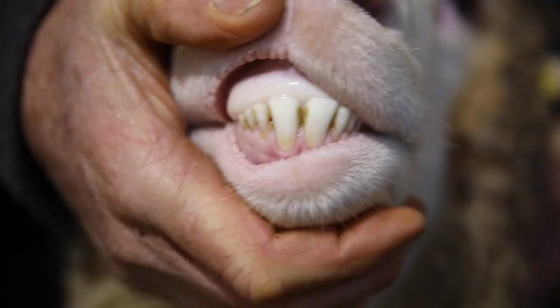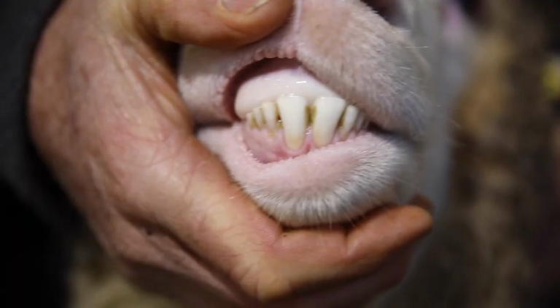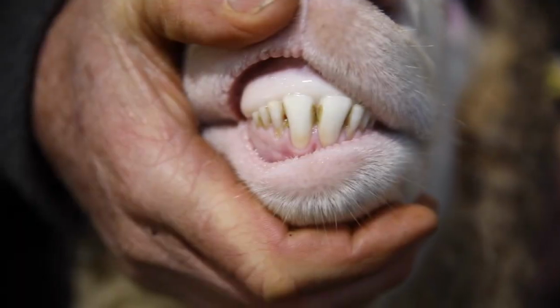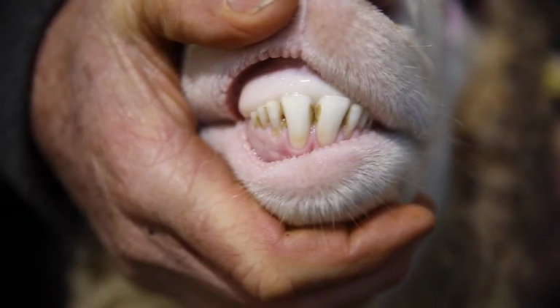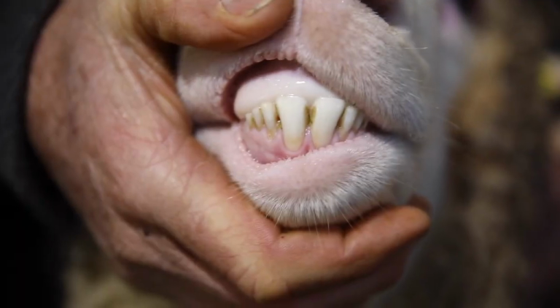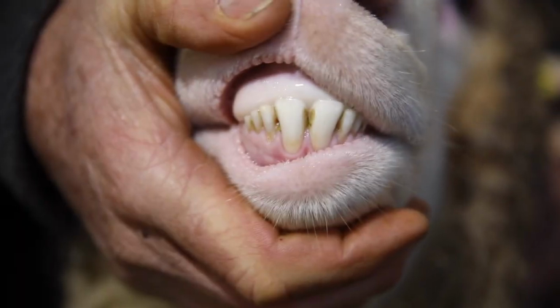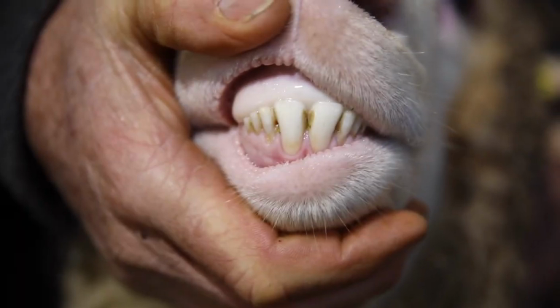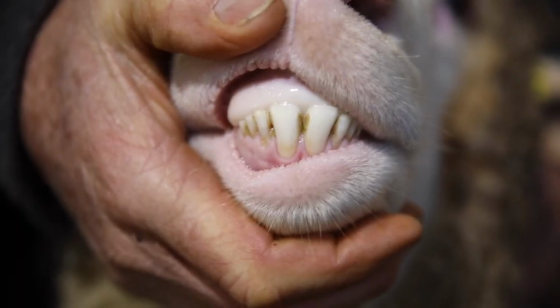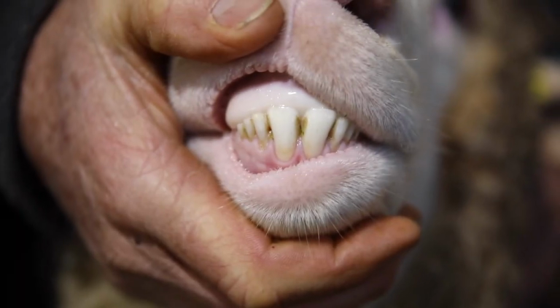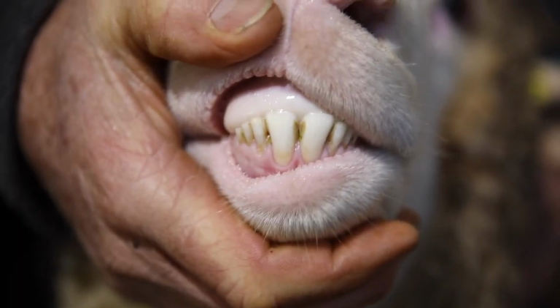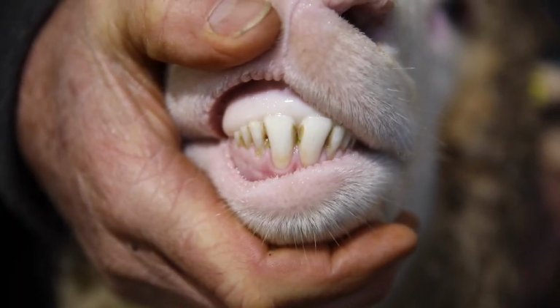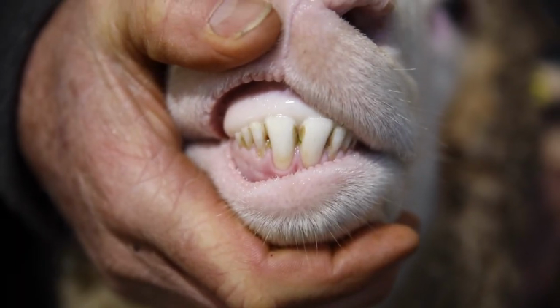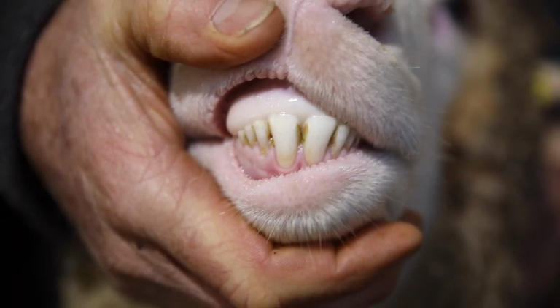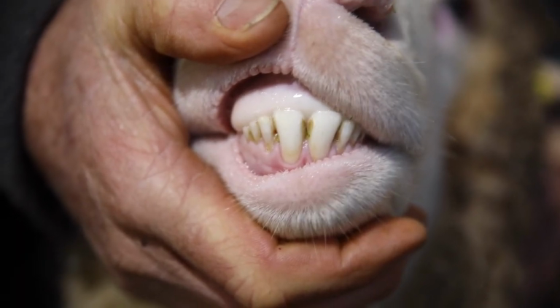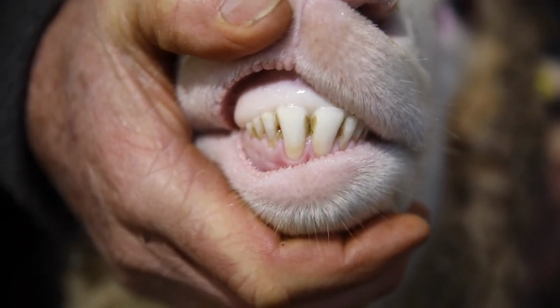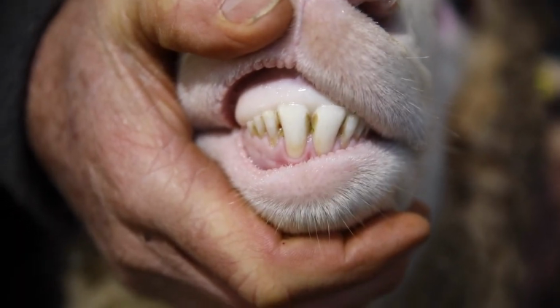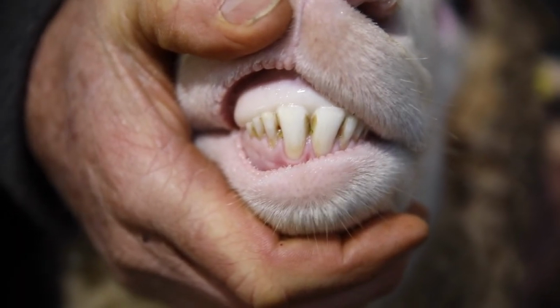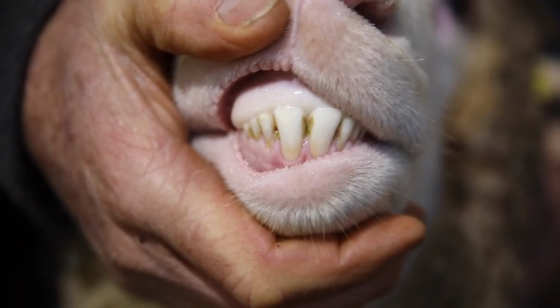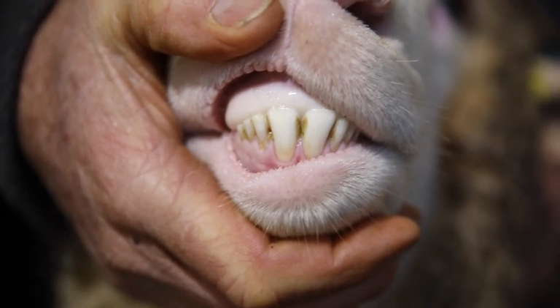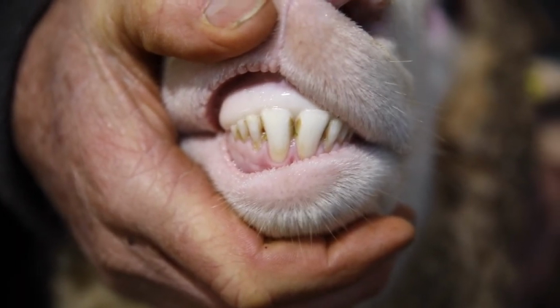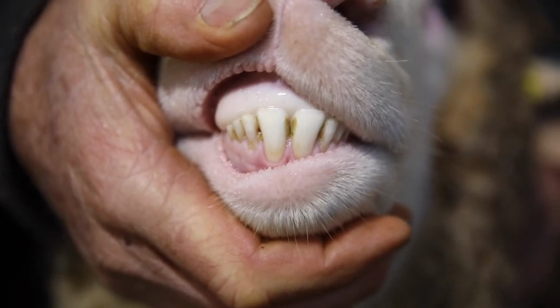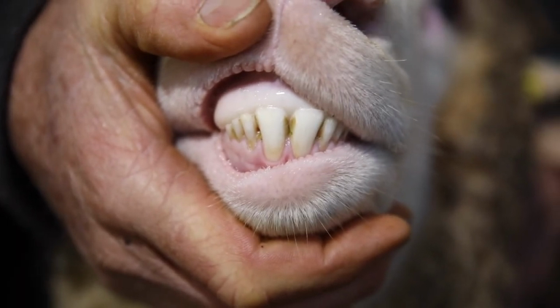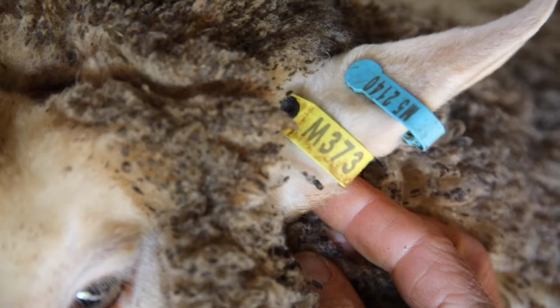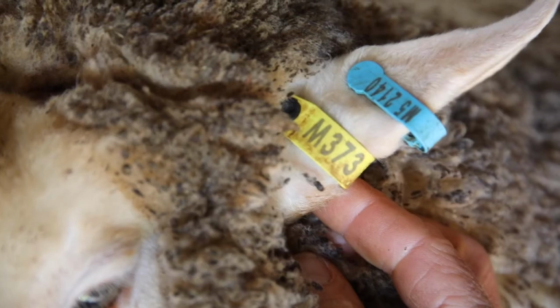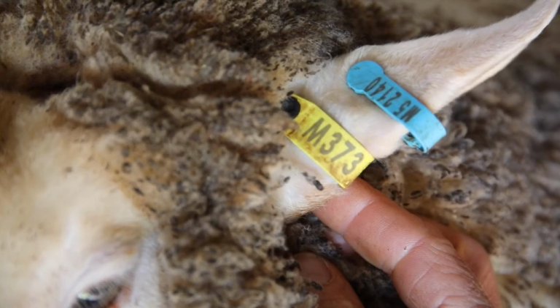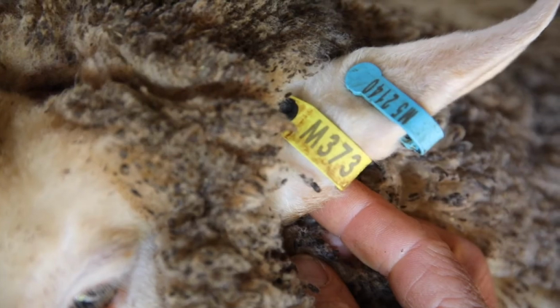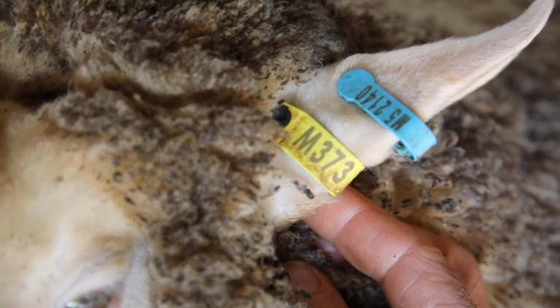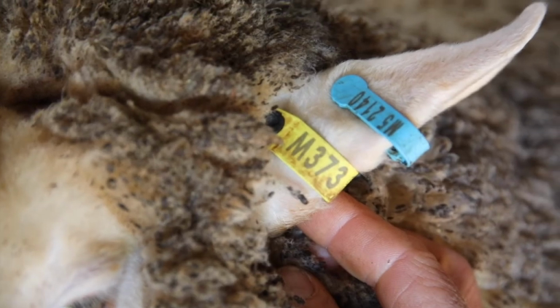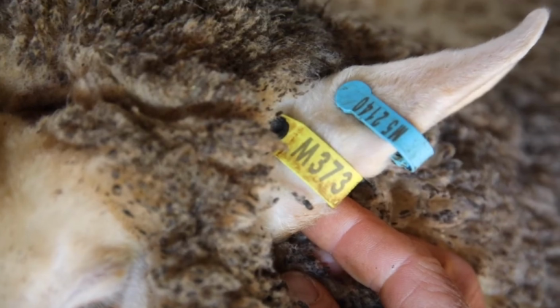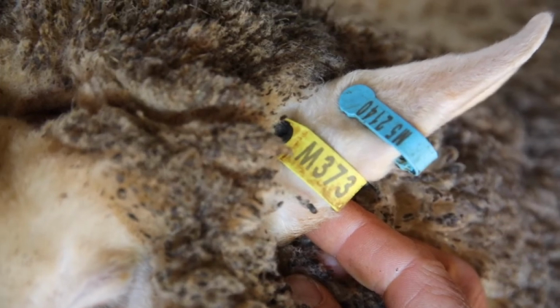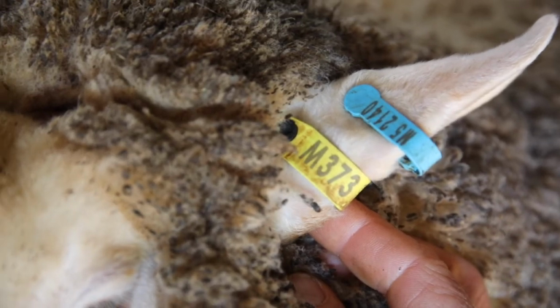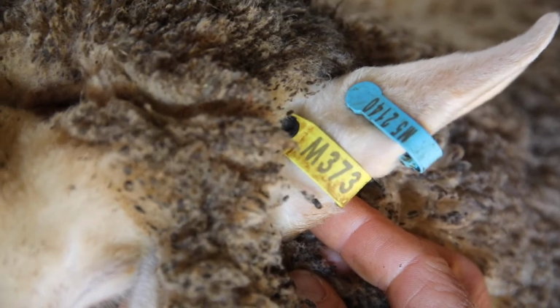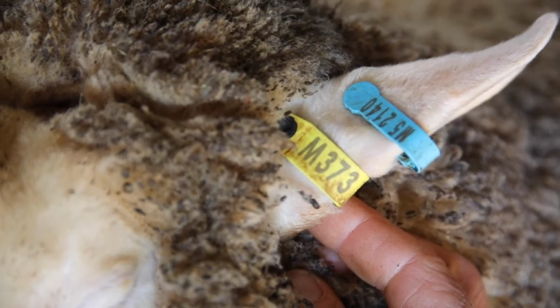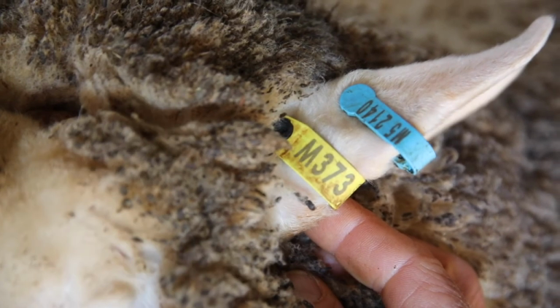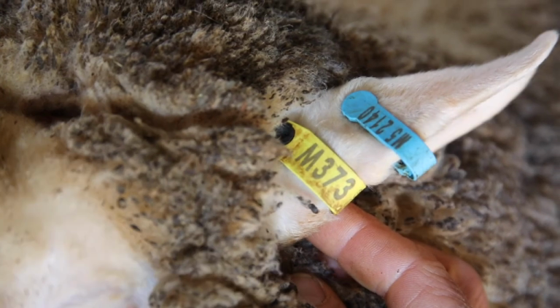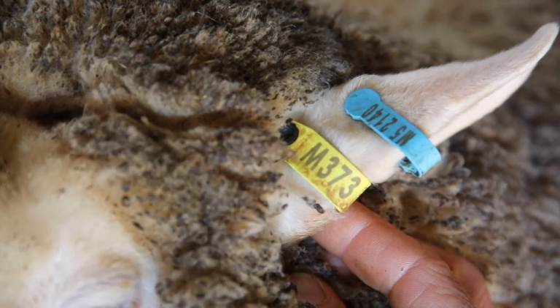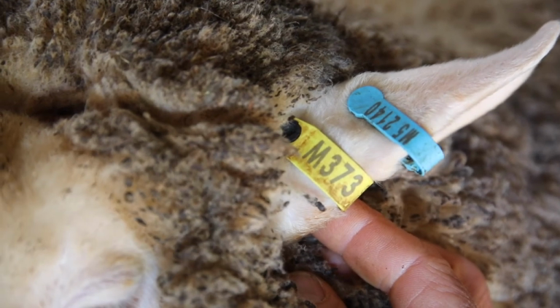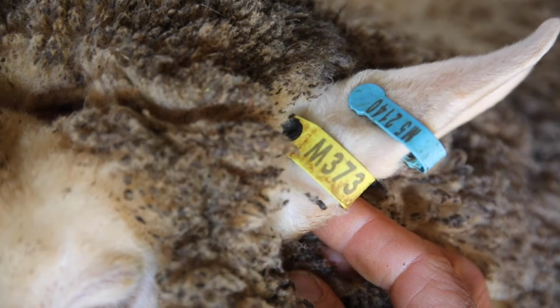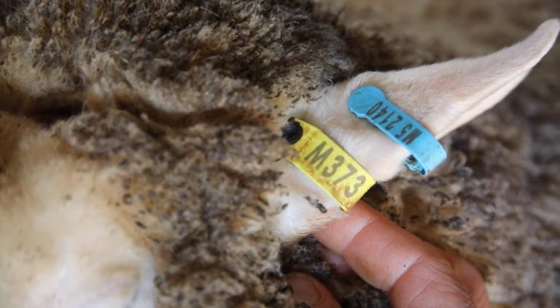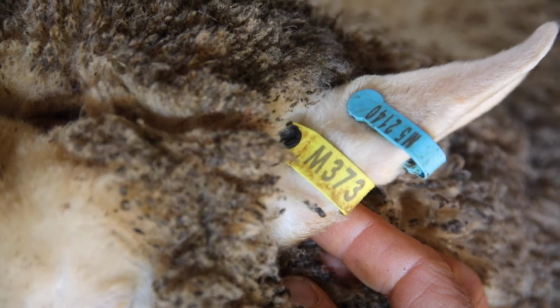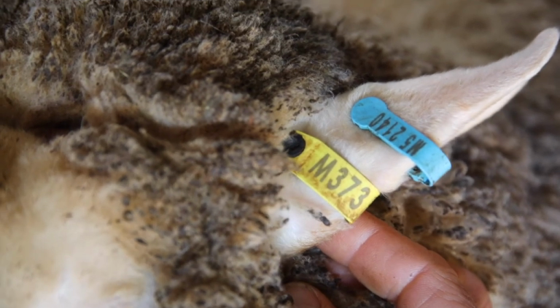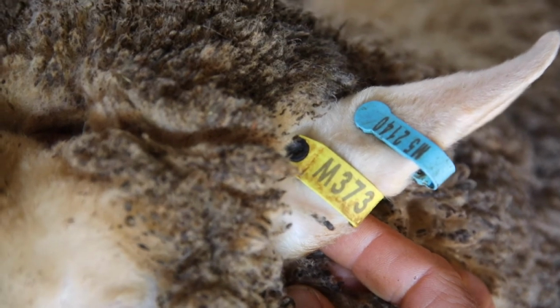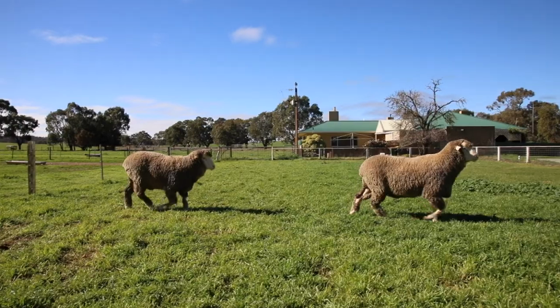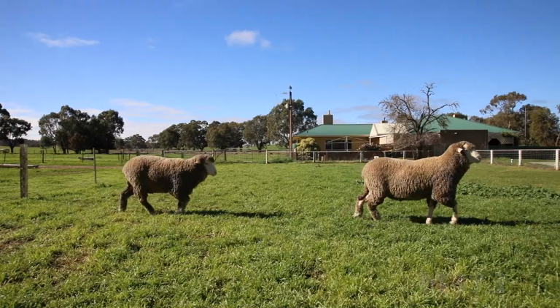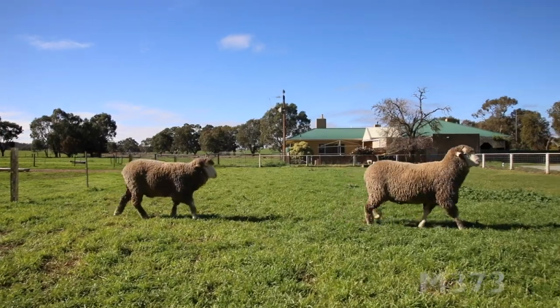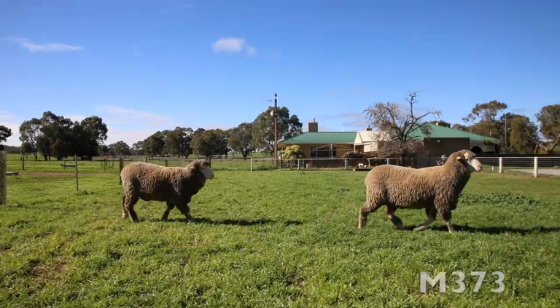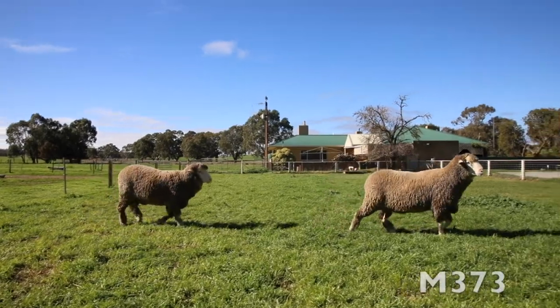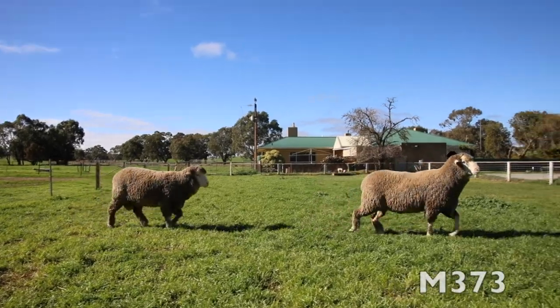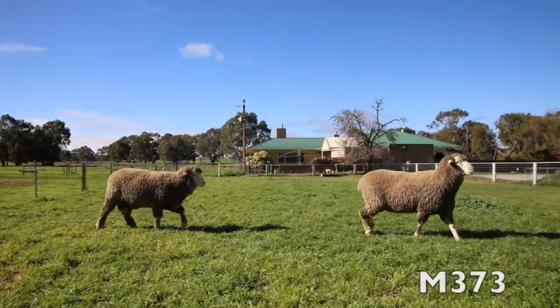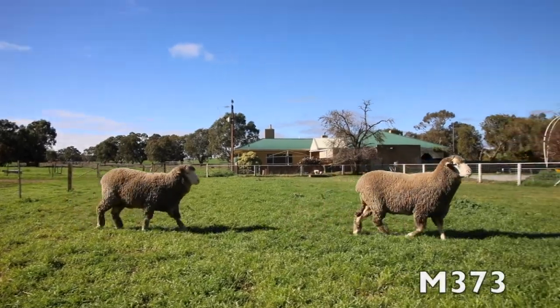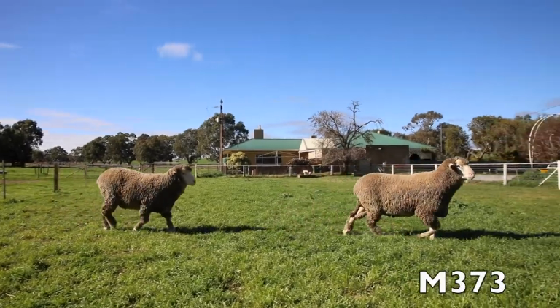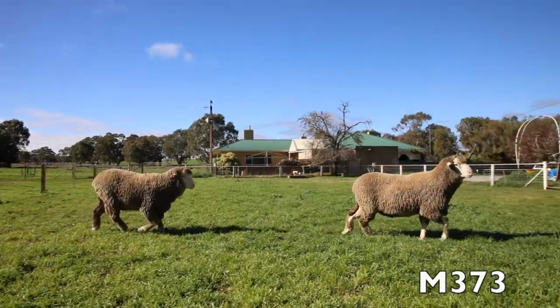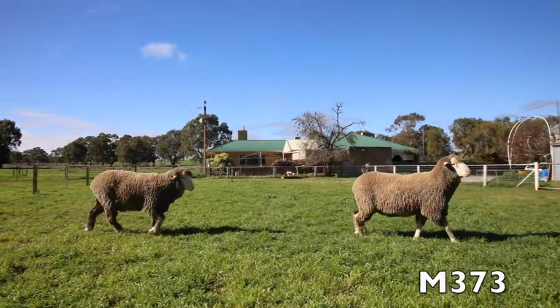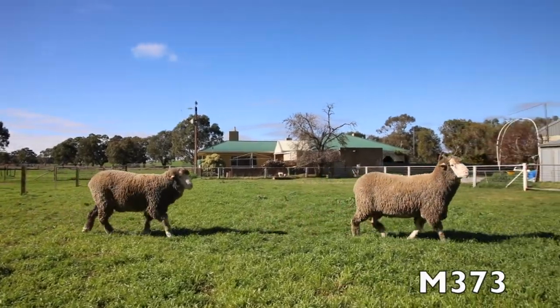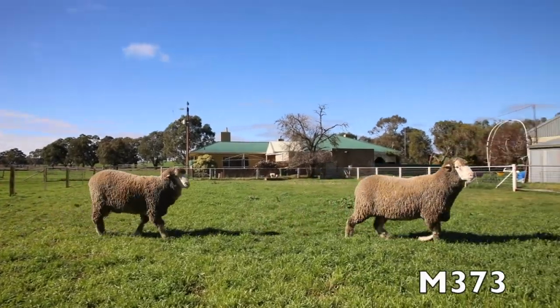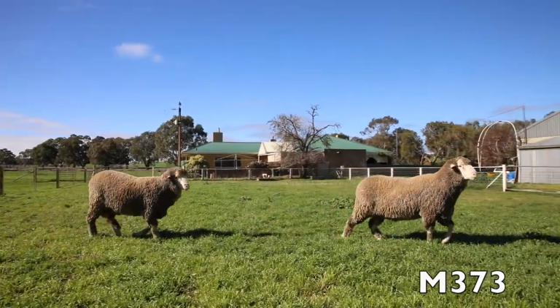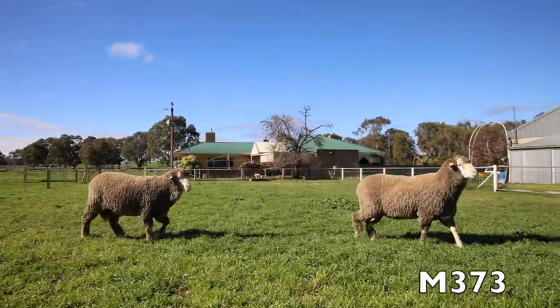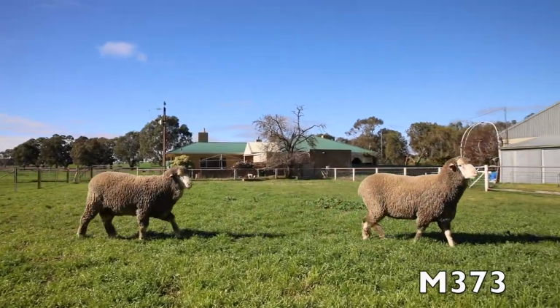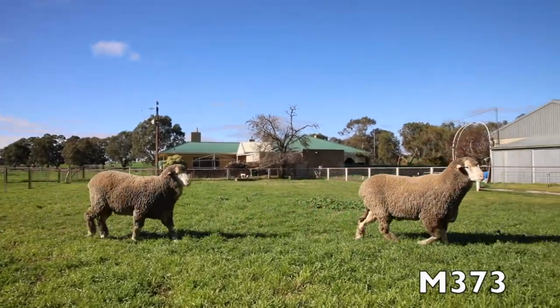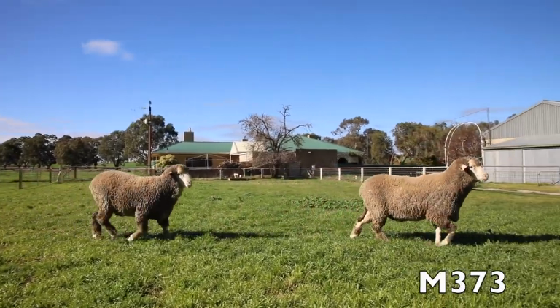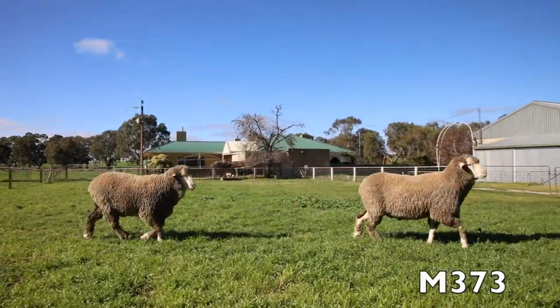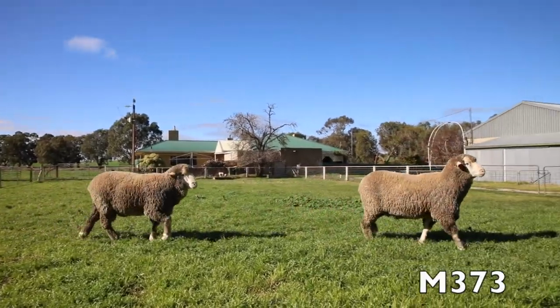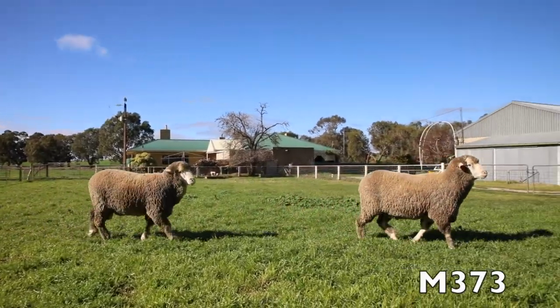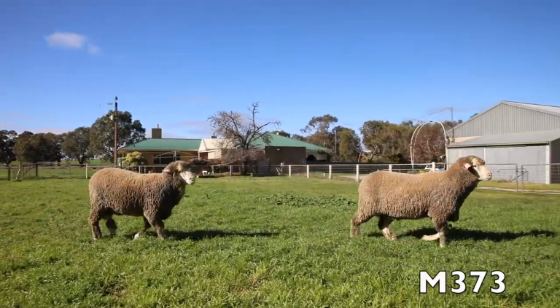He has great constitution, this ram — a very long ram, great behind, and is a true dual purpose sheep.